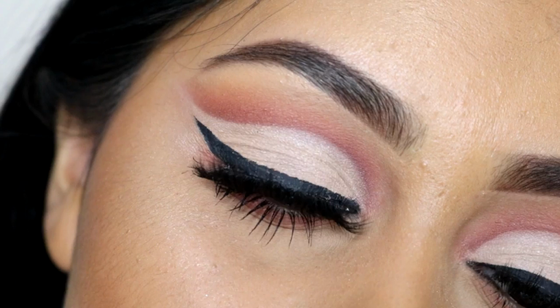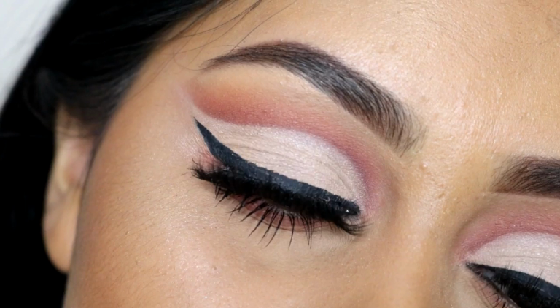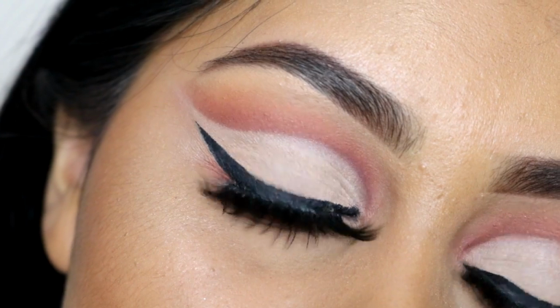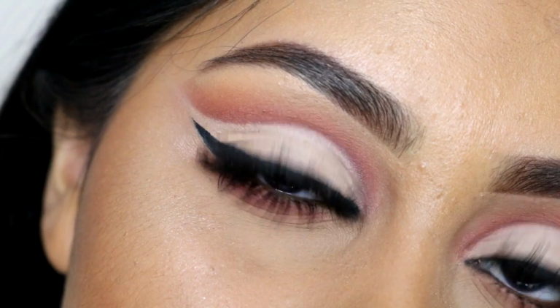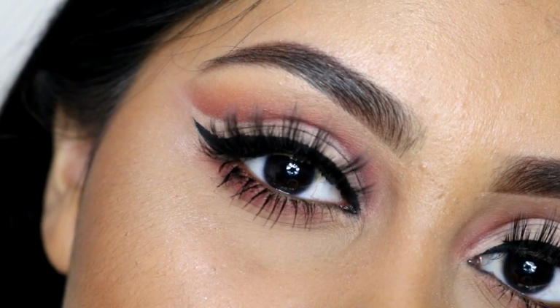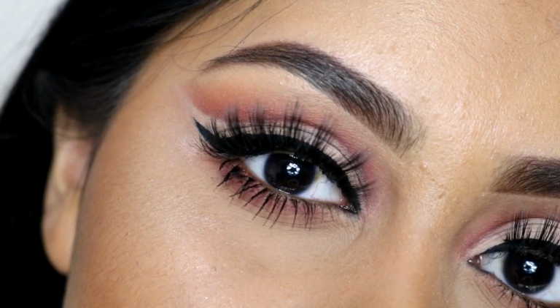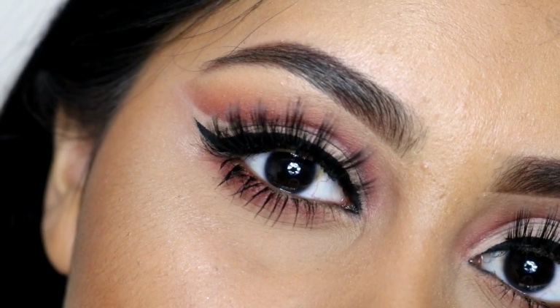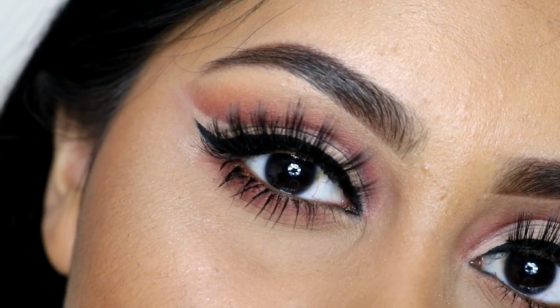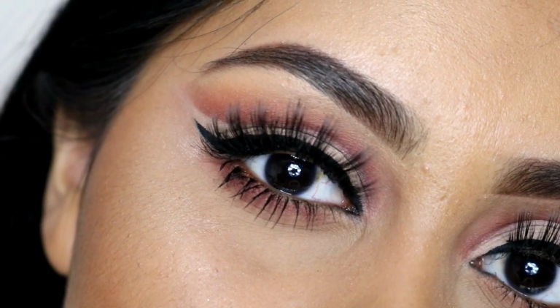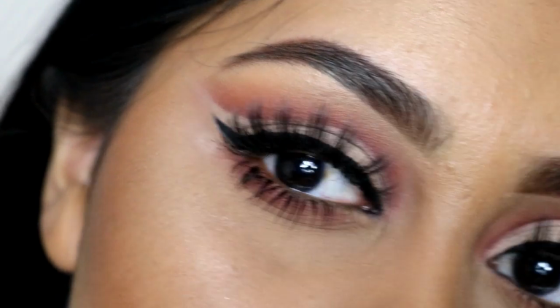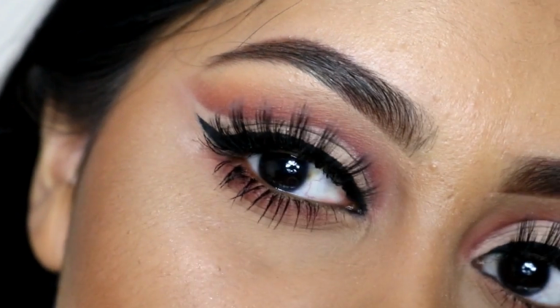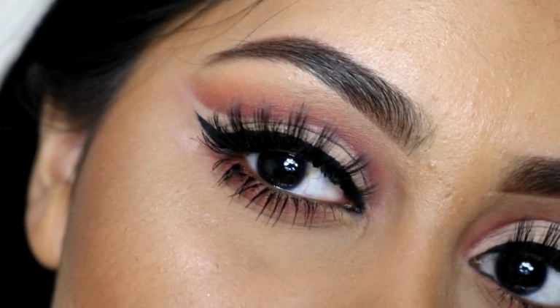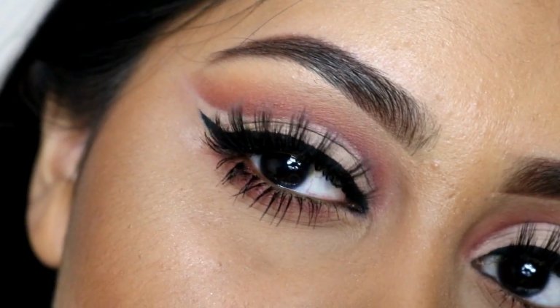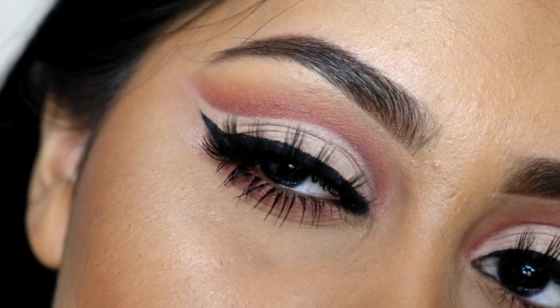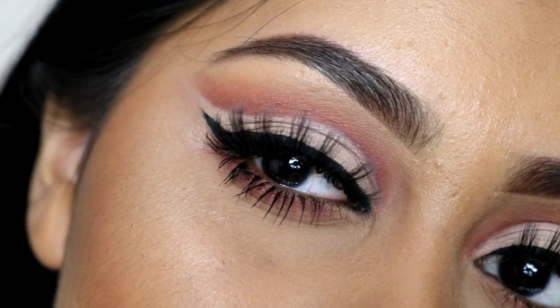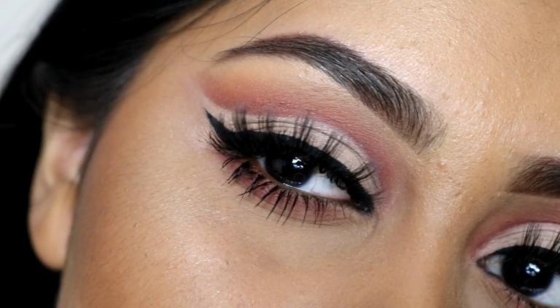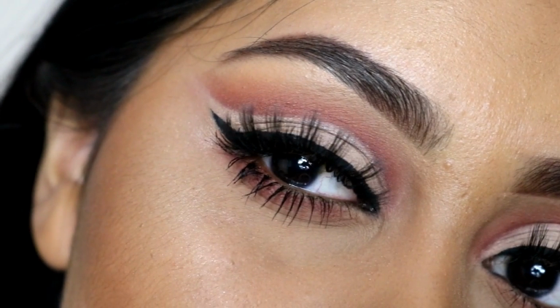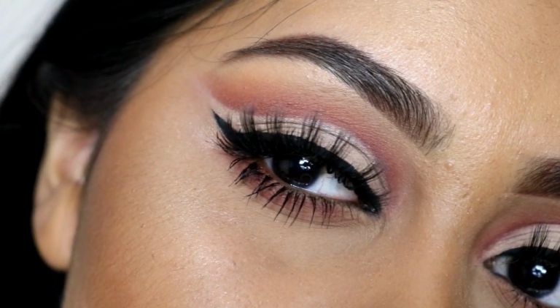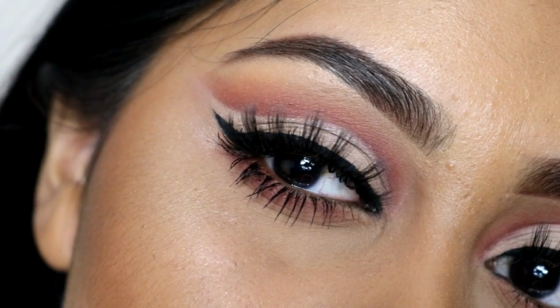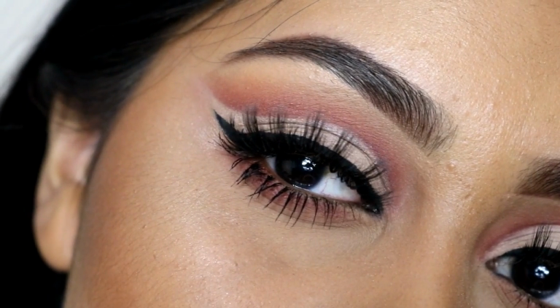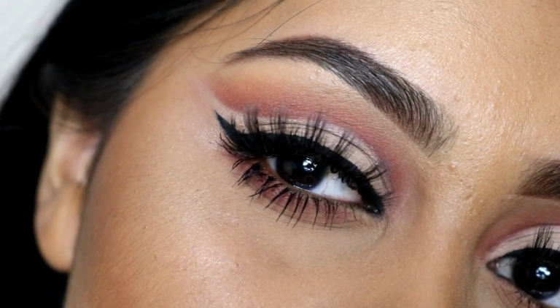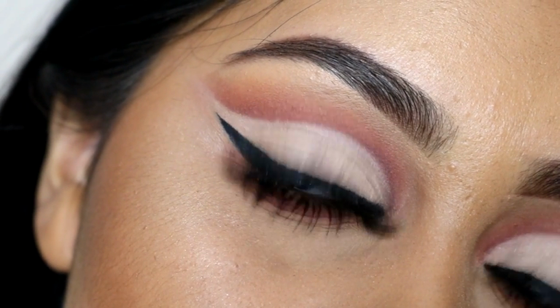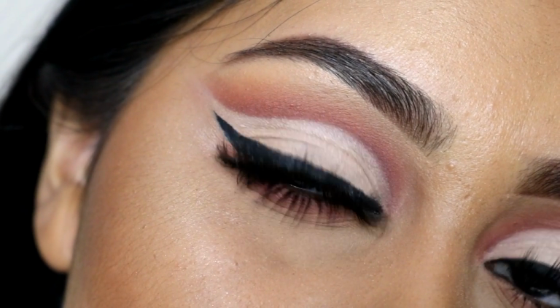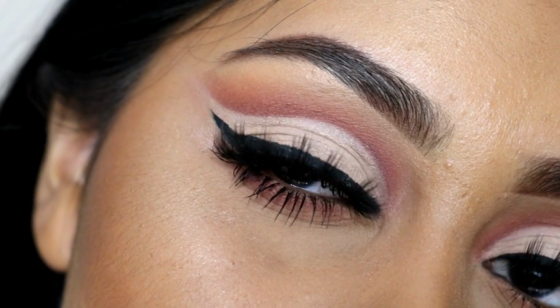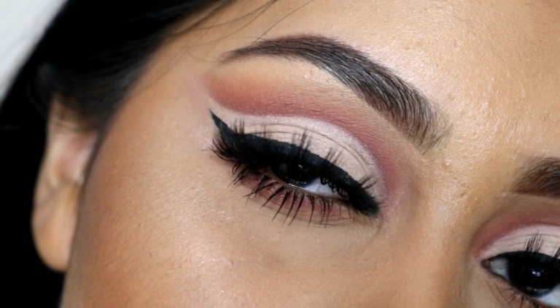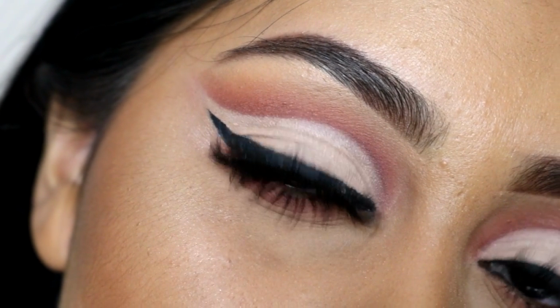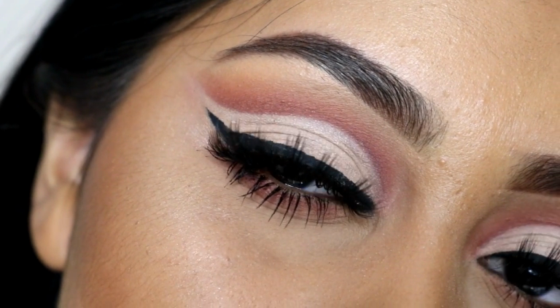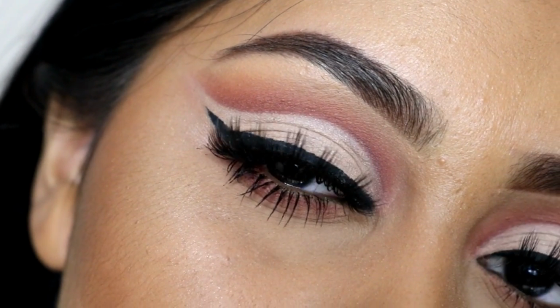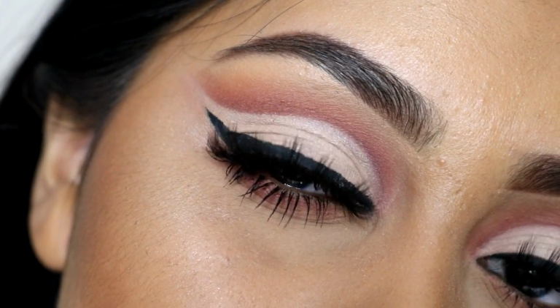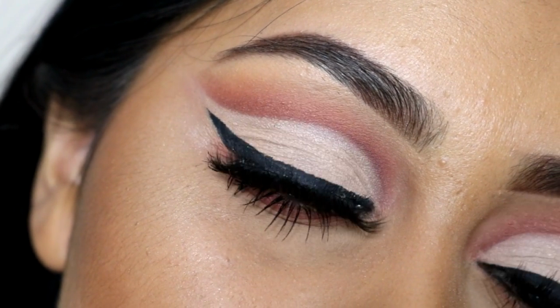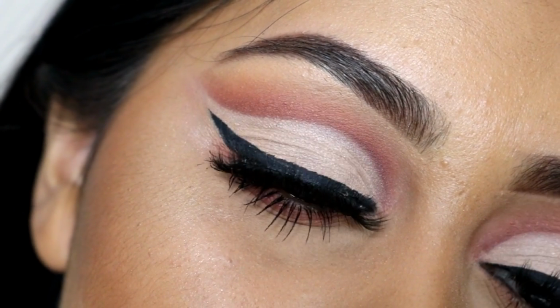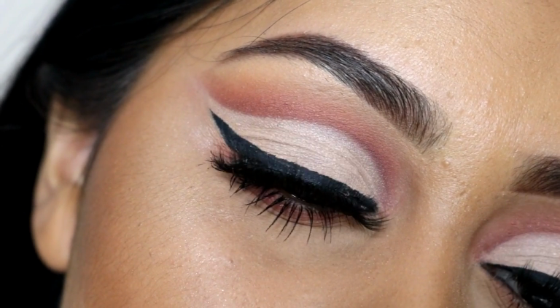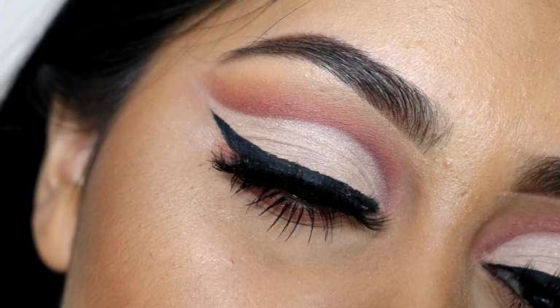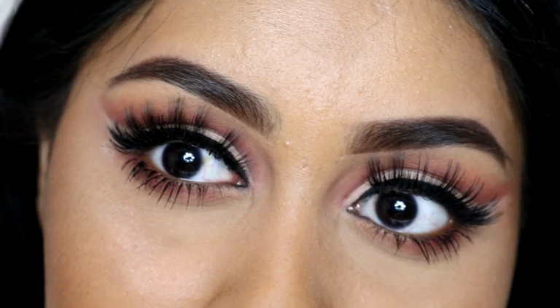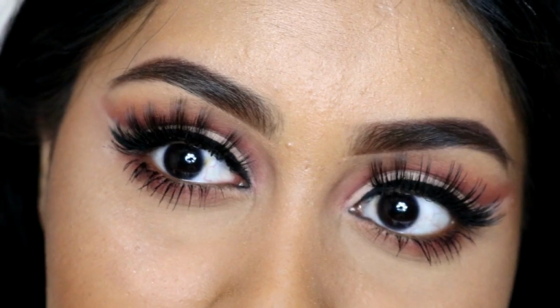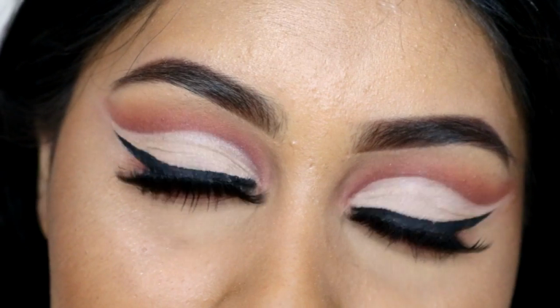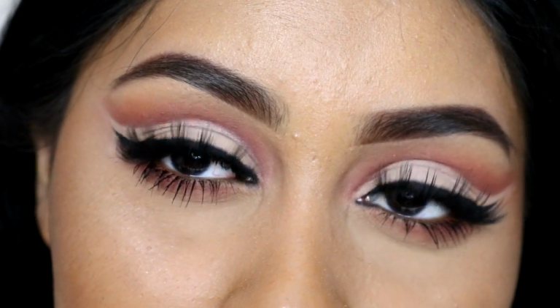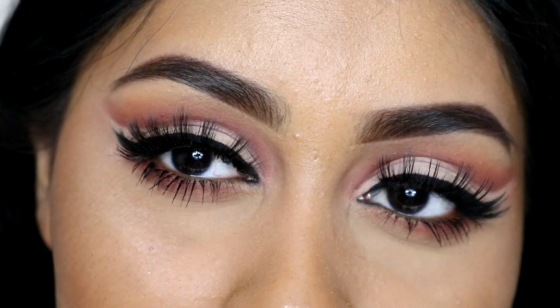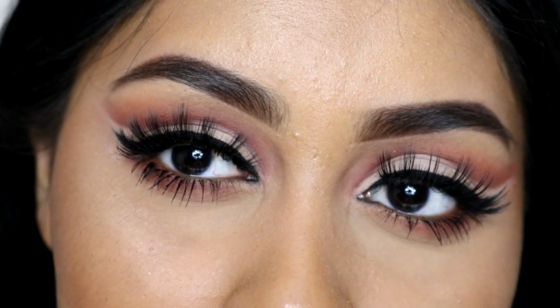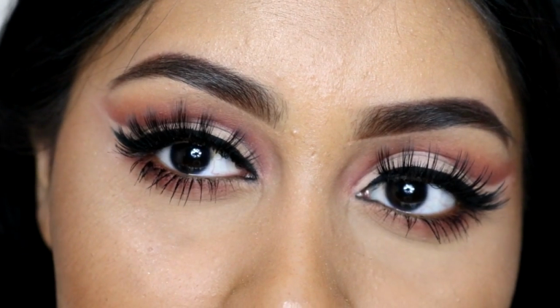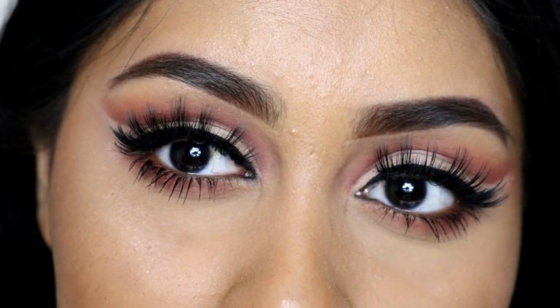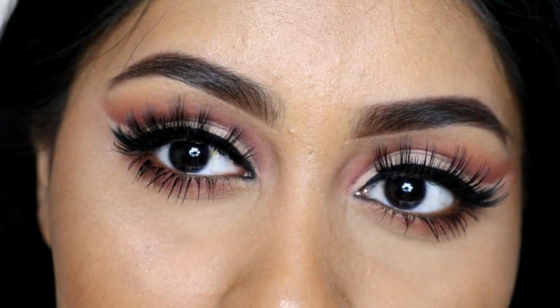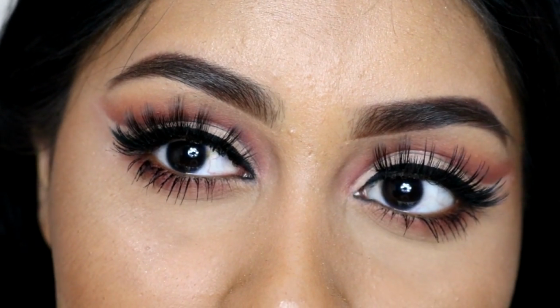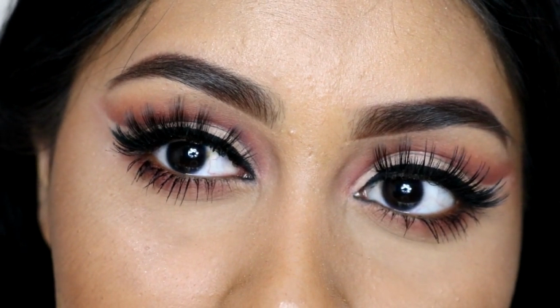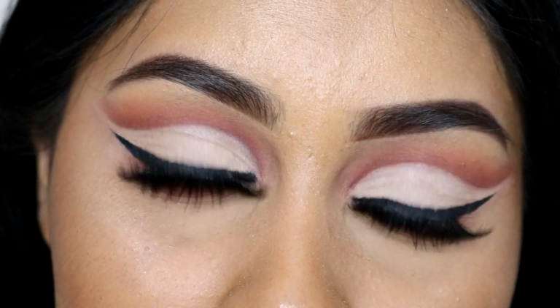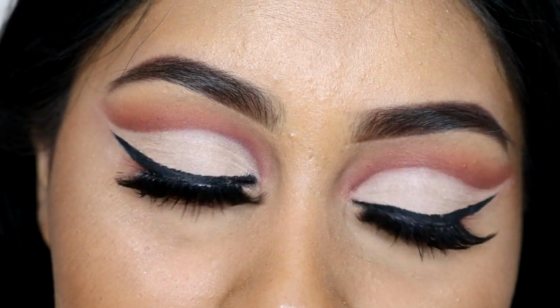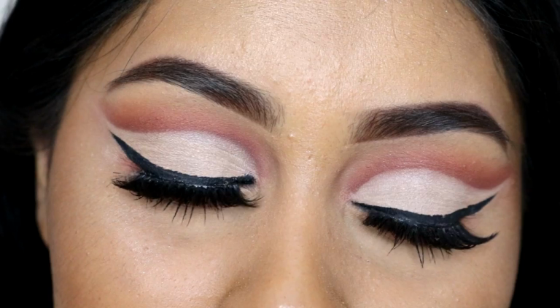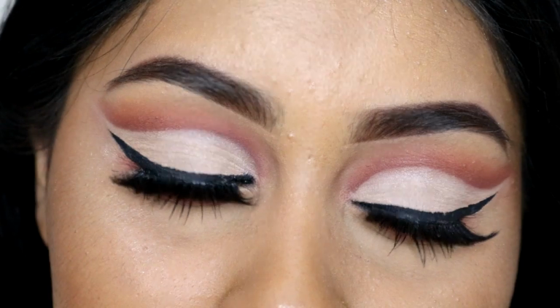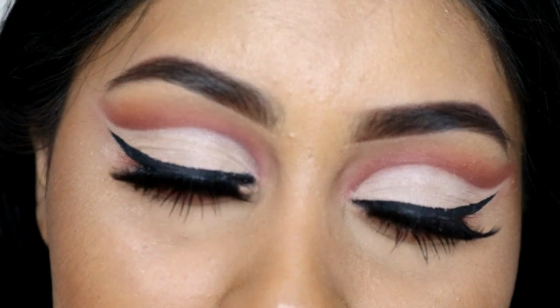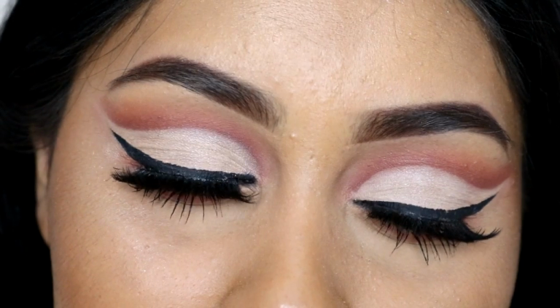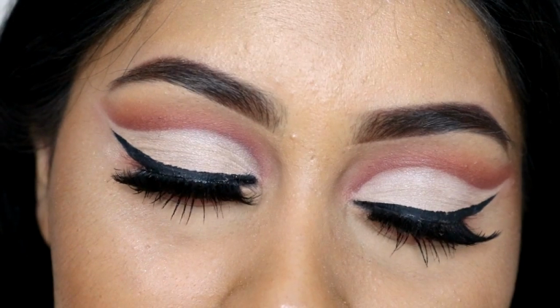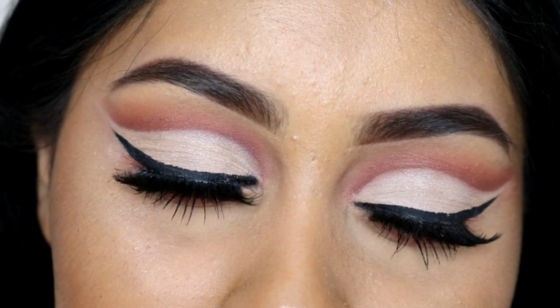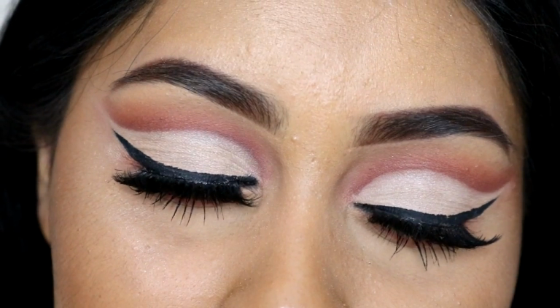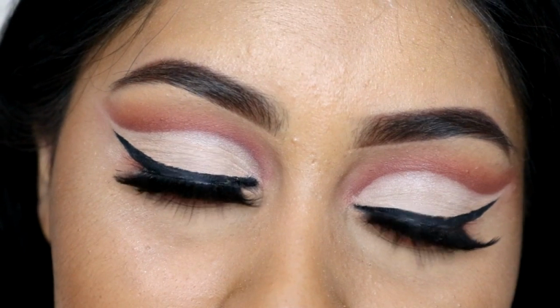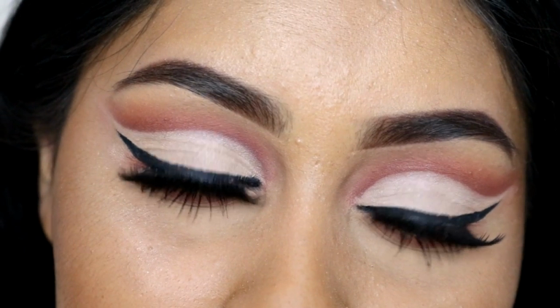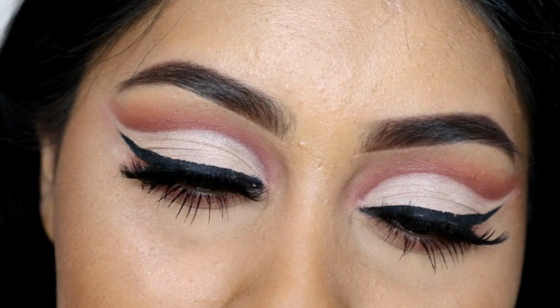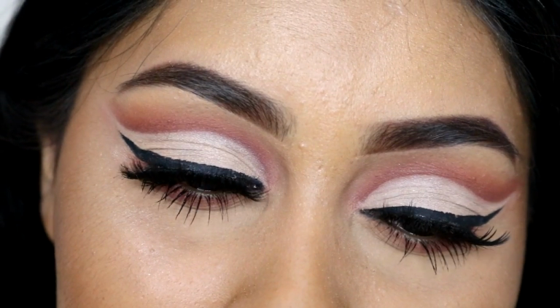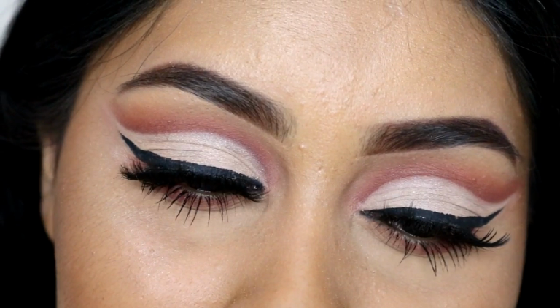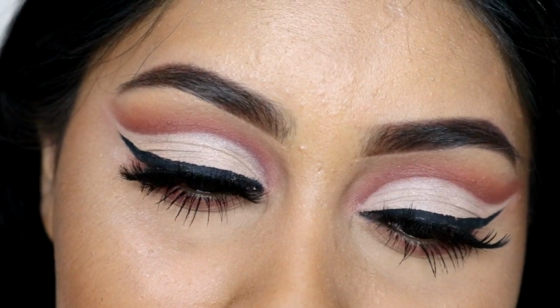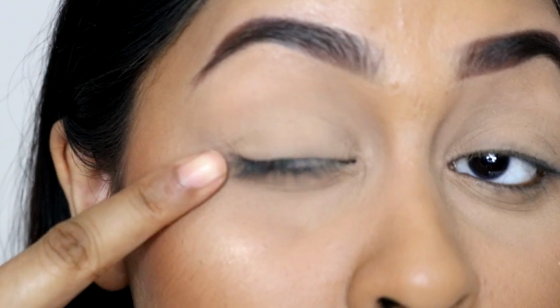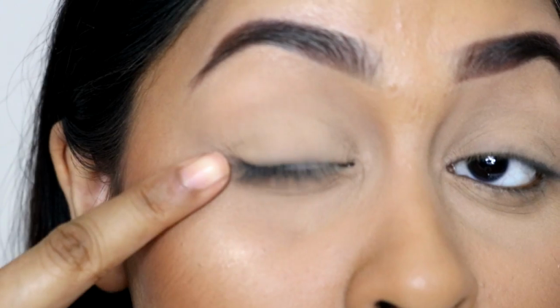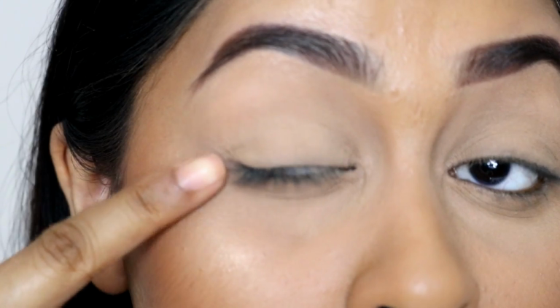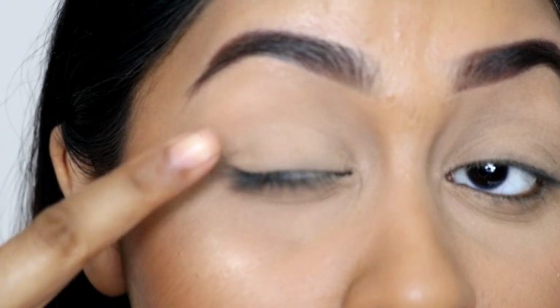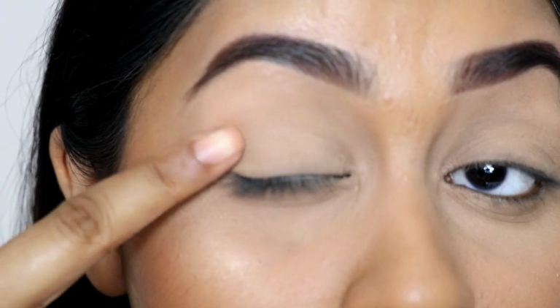Hey guys, so today I'm going to show you how to do a cut crease under 60 seconds. It doesn't actually take under 60 seconds, but this tutorial will be only 60 seconds long.